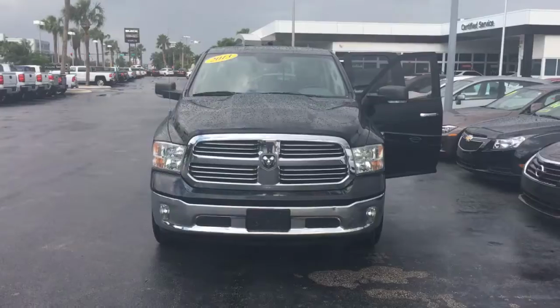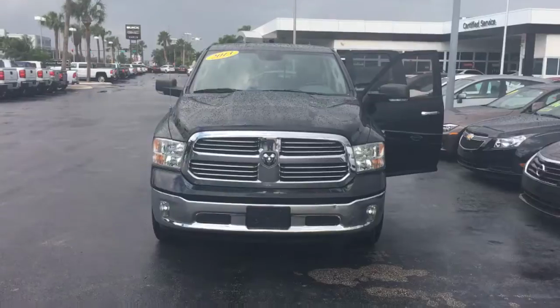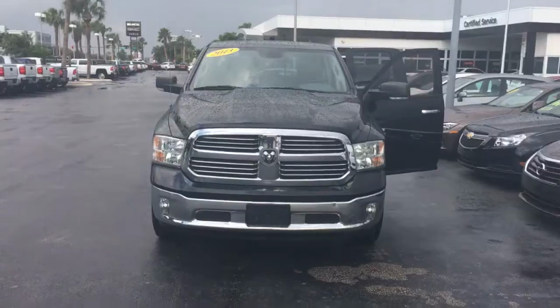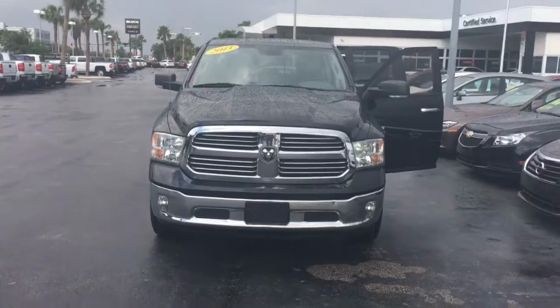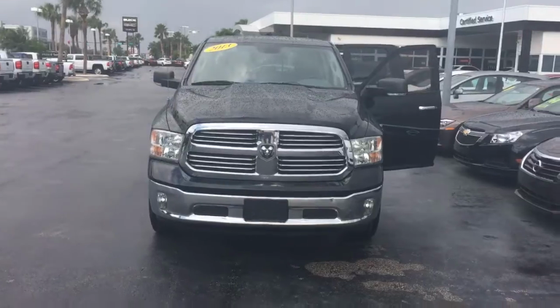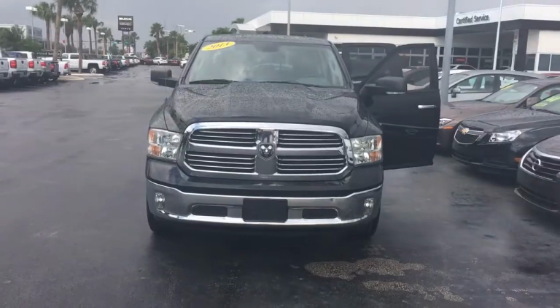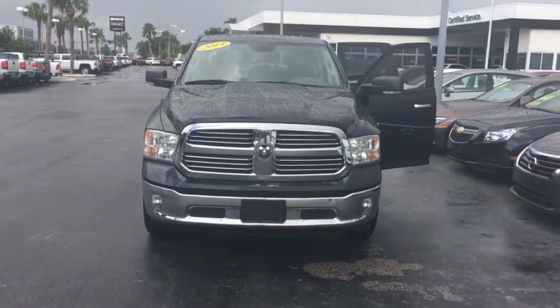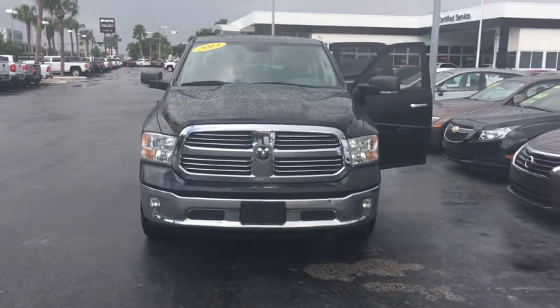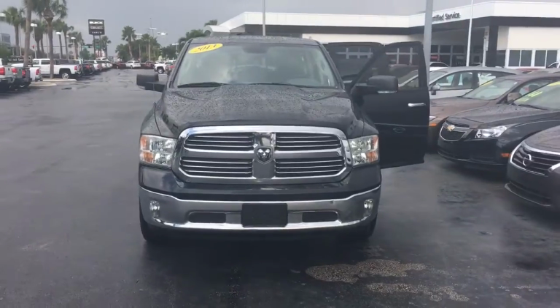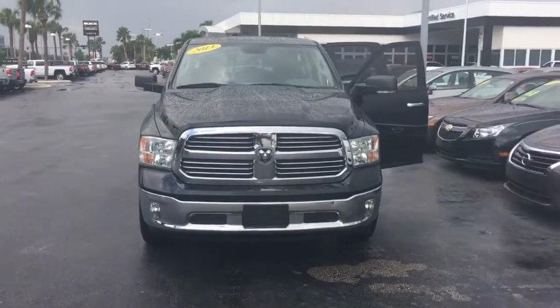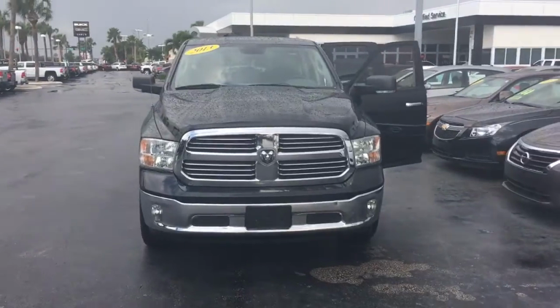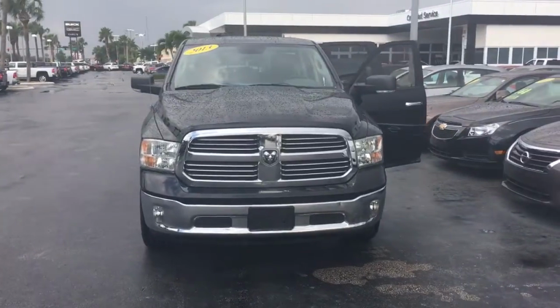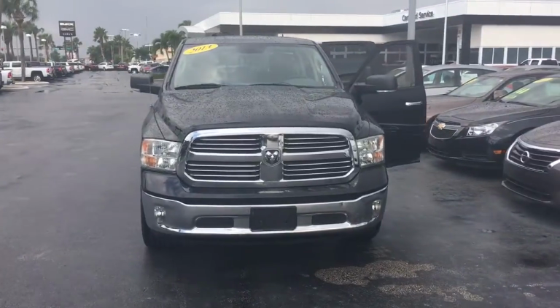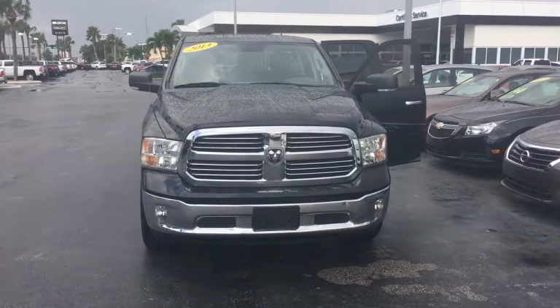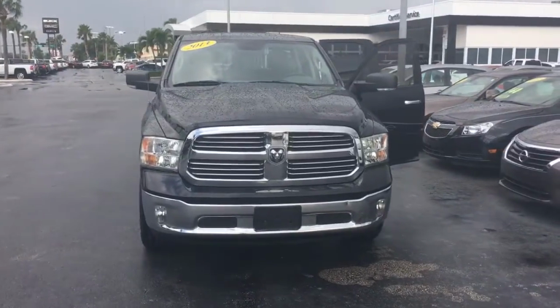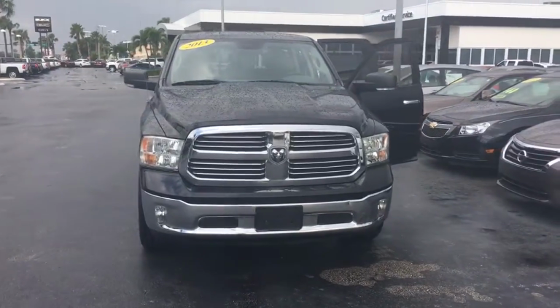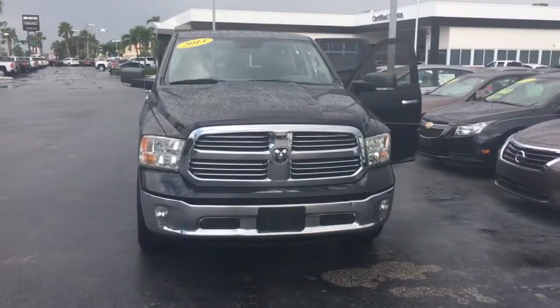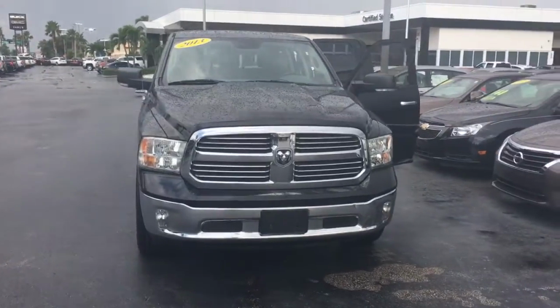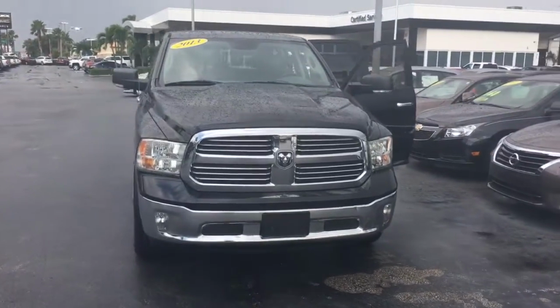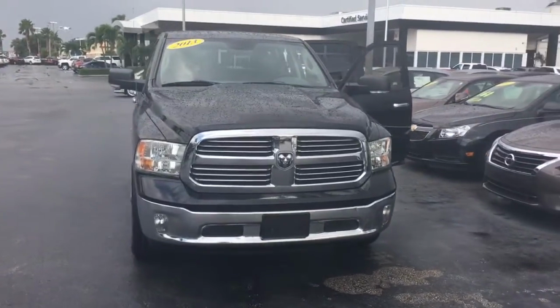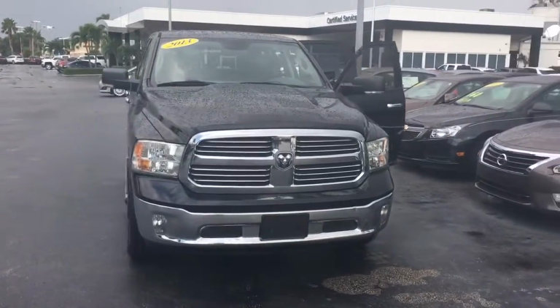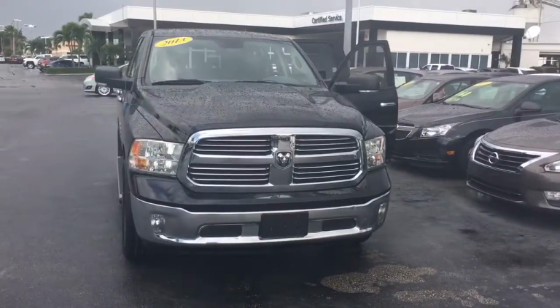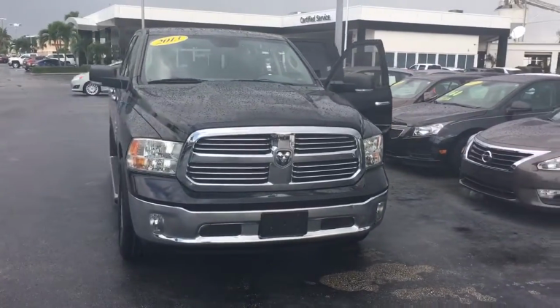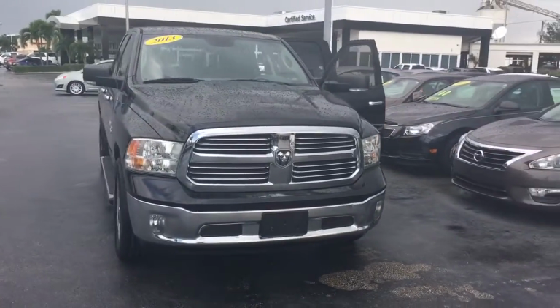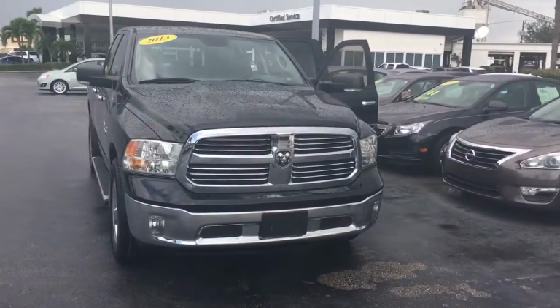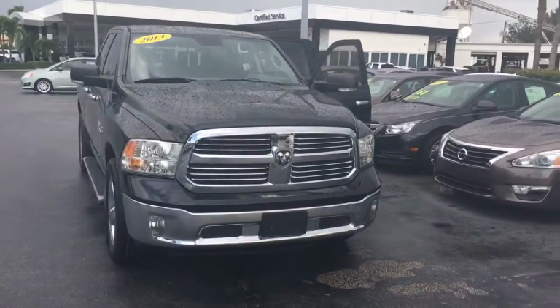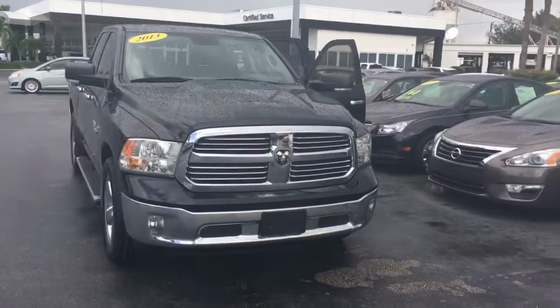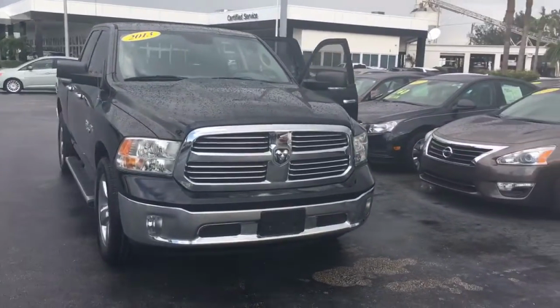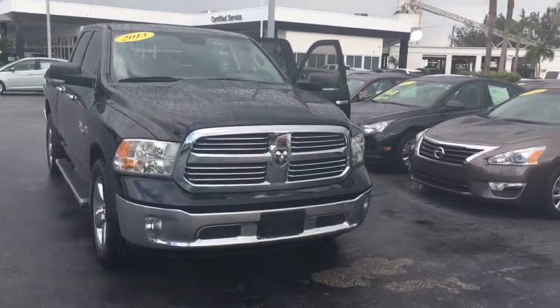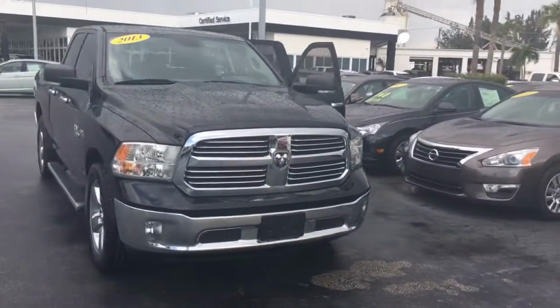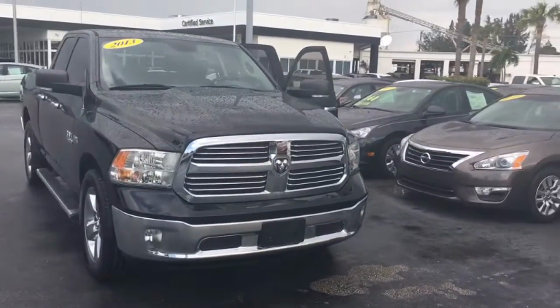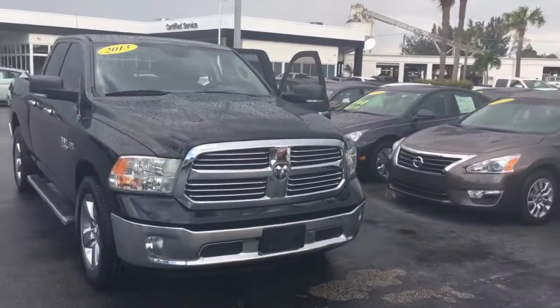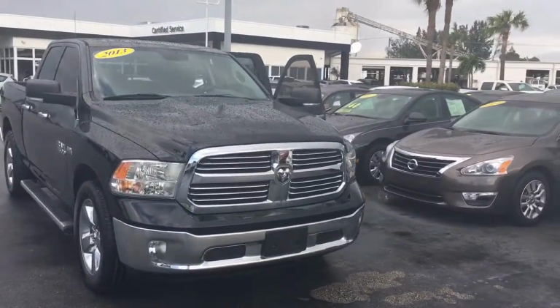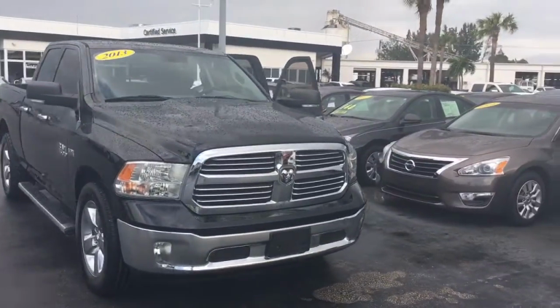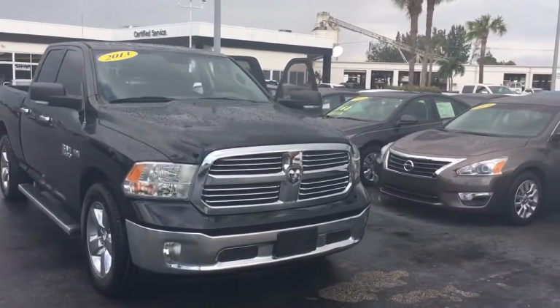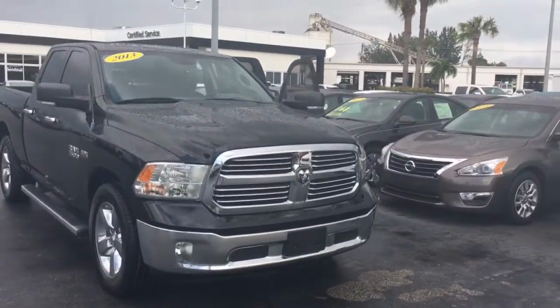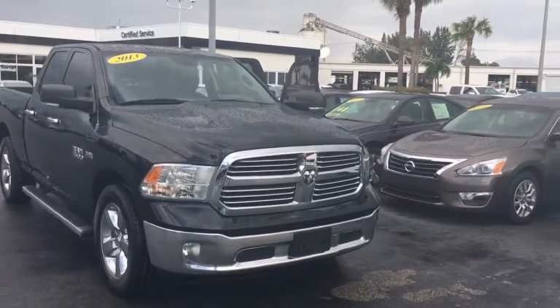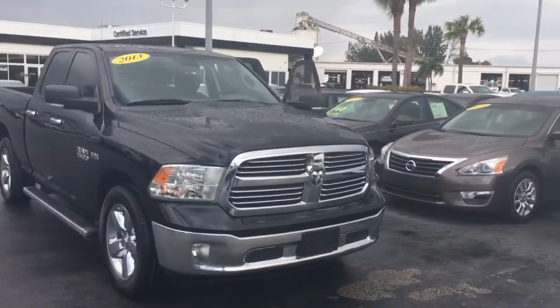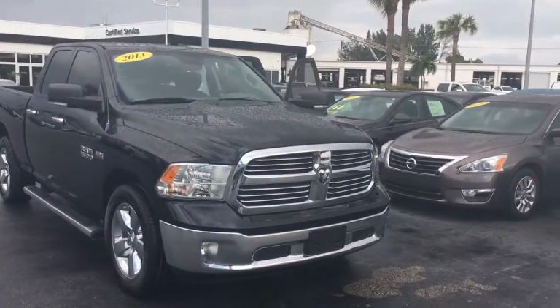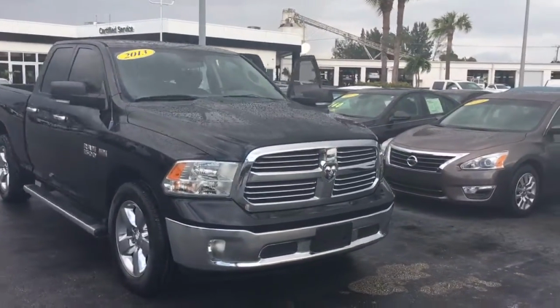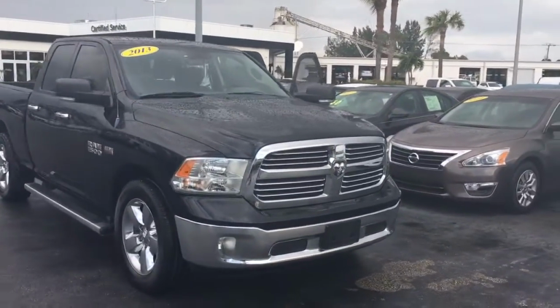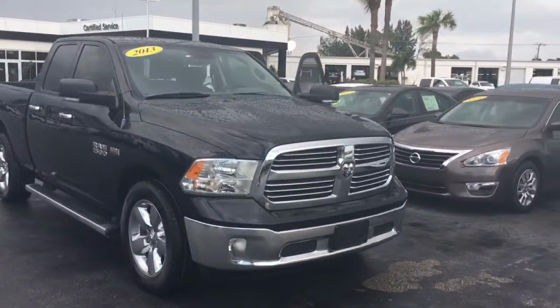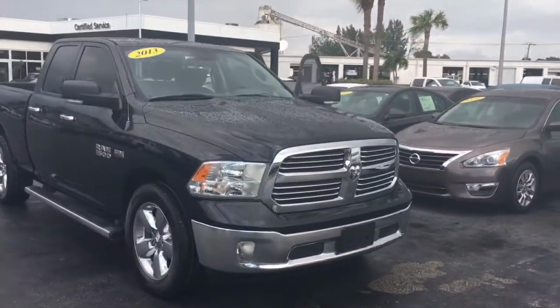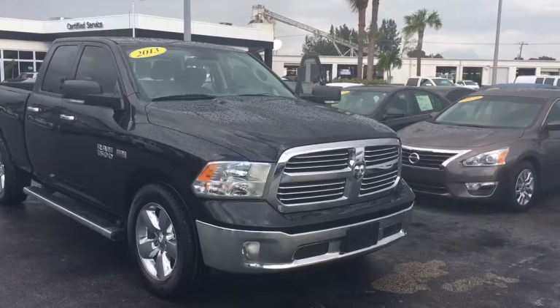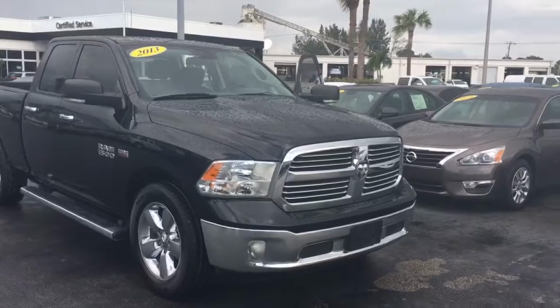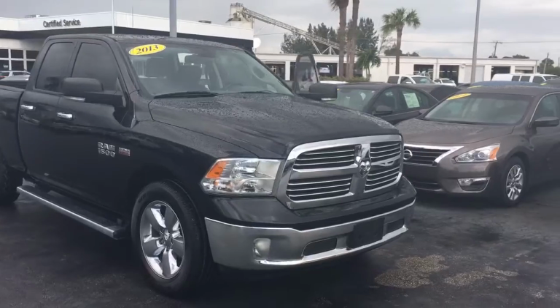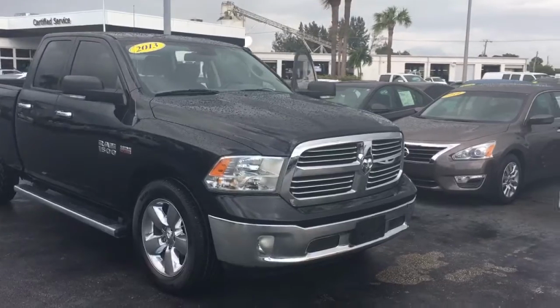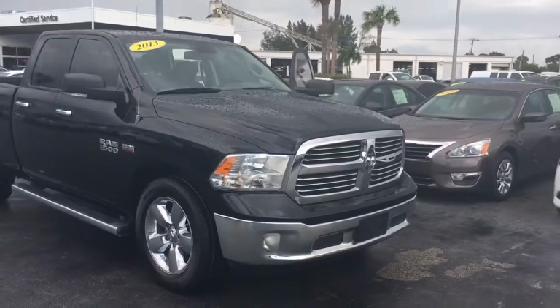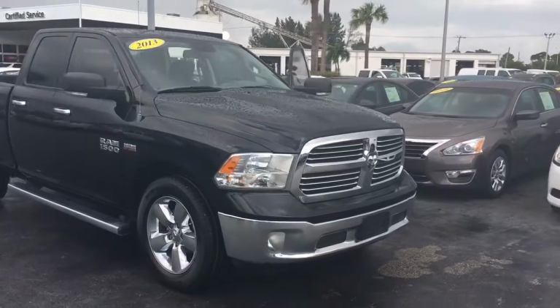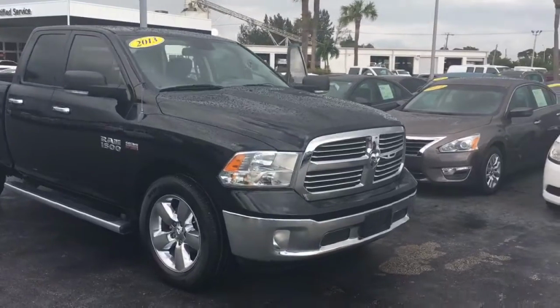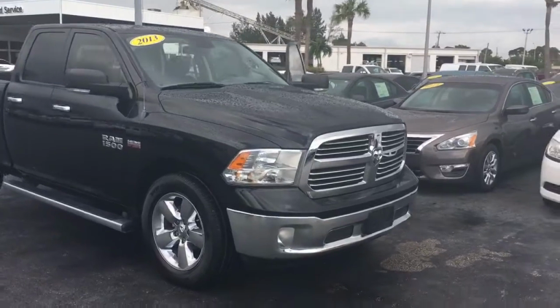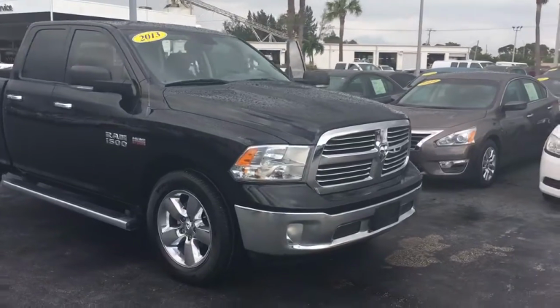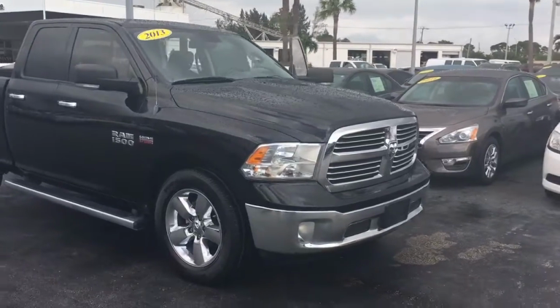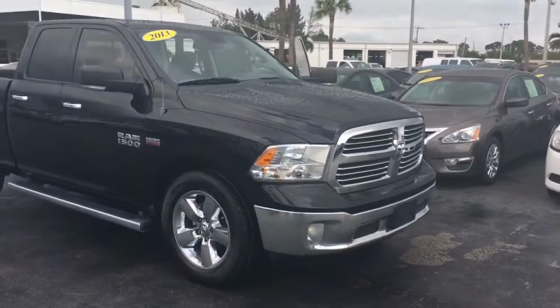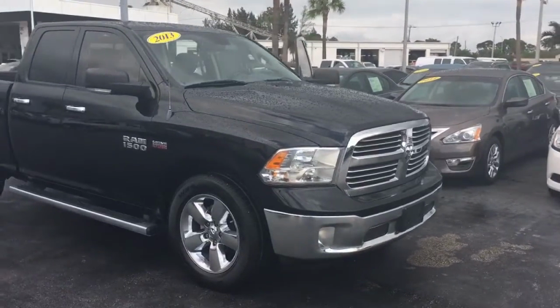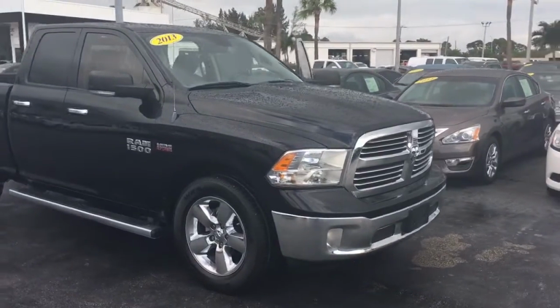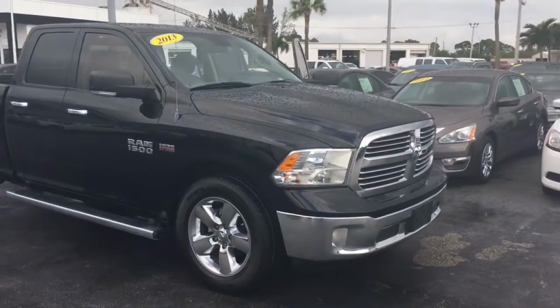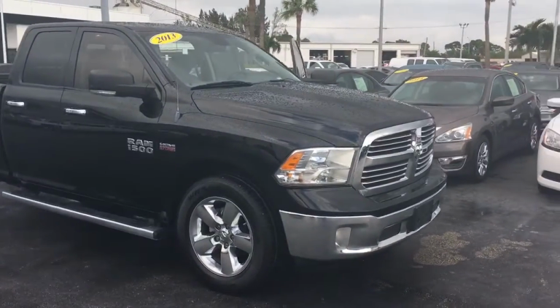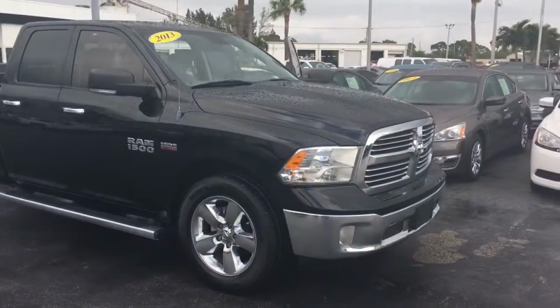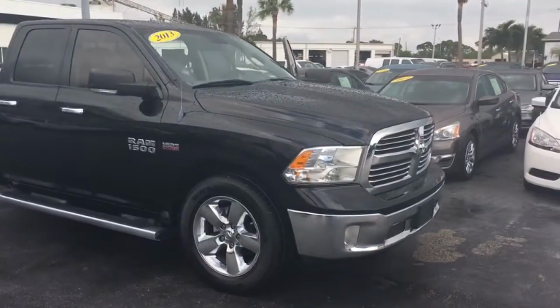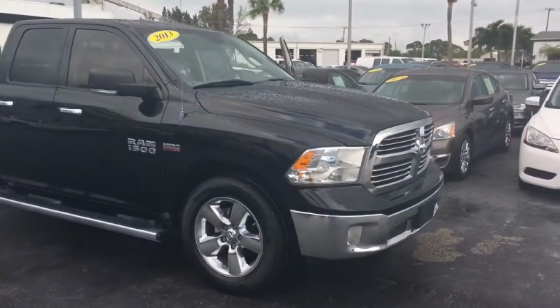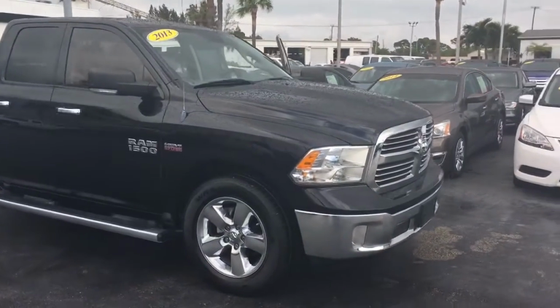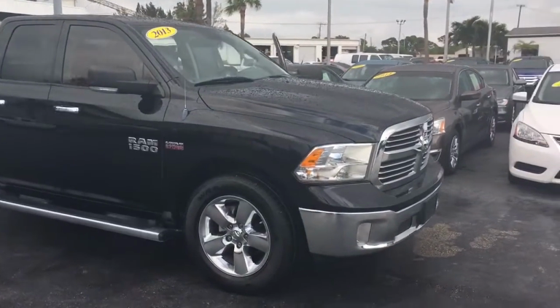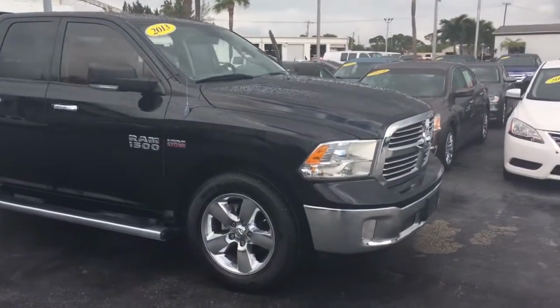Hello, my name is John Dee from Carl's Buick GMC. I just want to show you a quick video of the 2013 Dodge Ram 1500 we have in stock here.